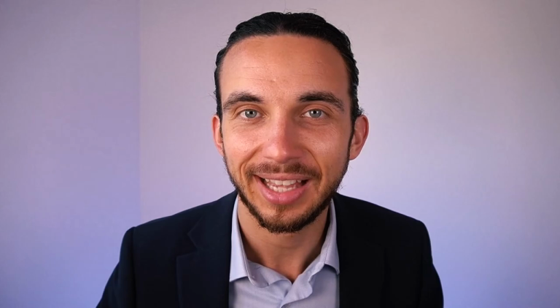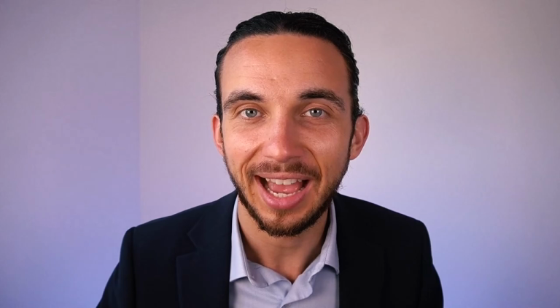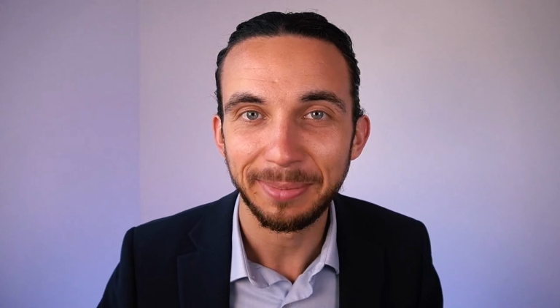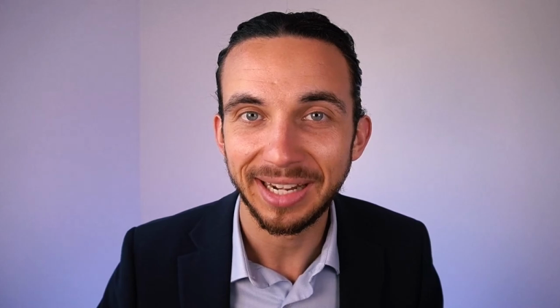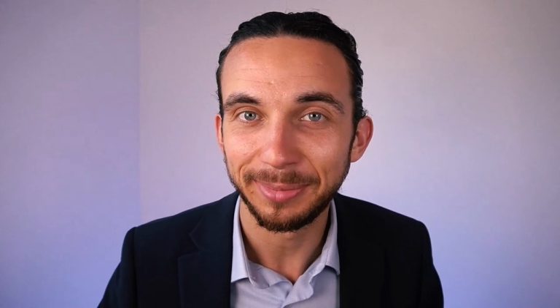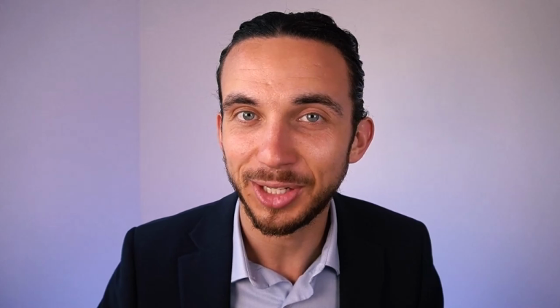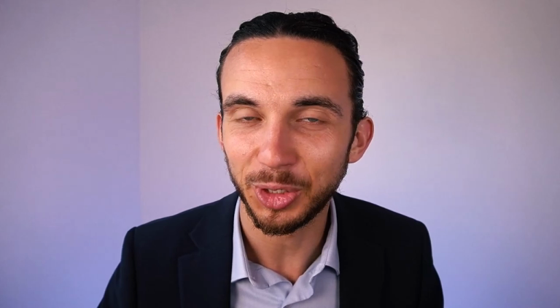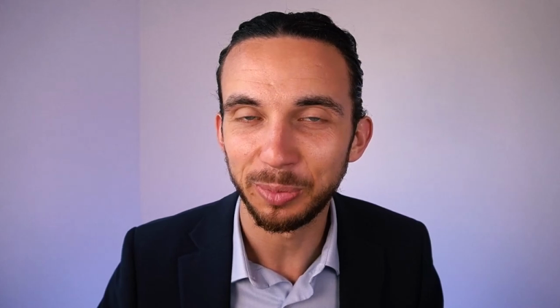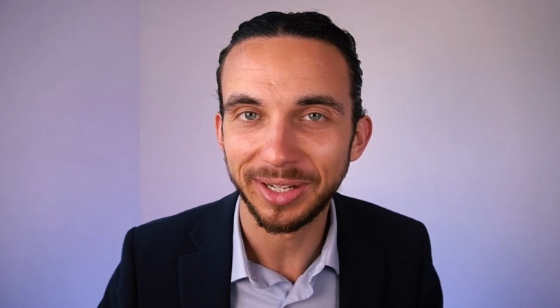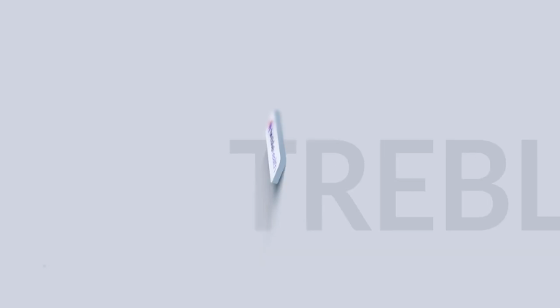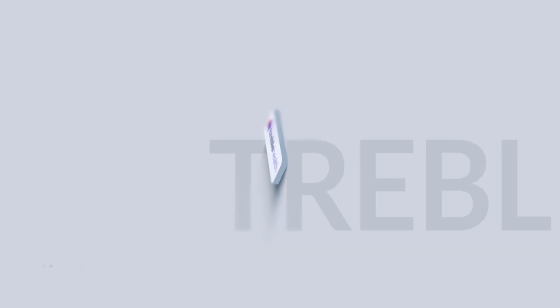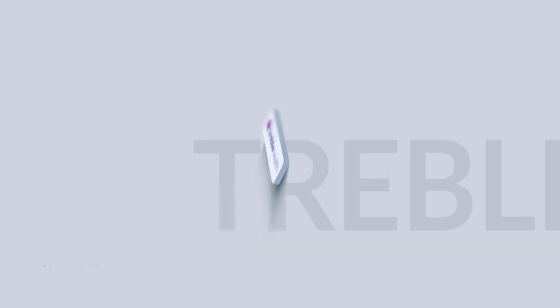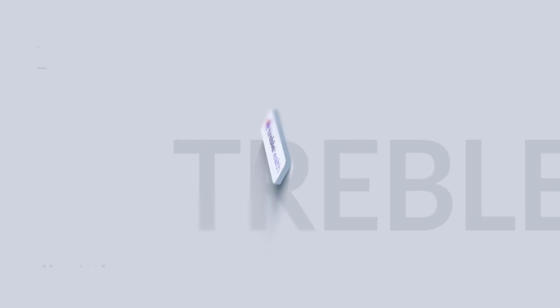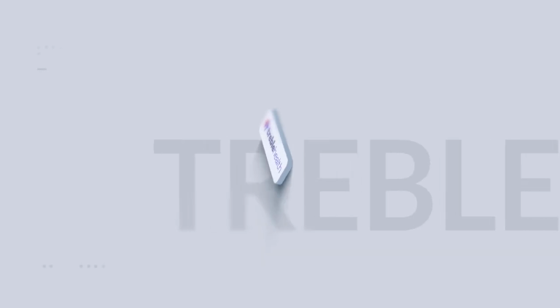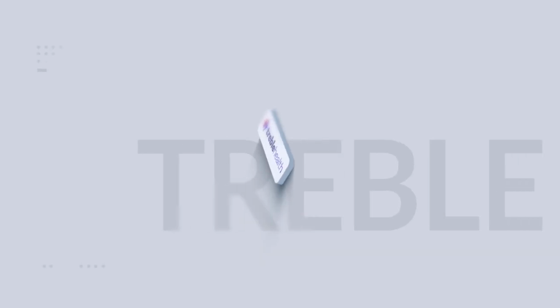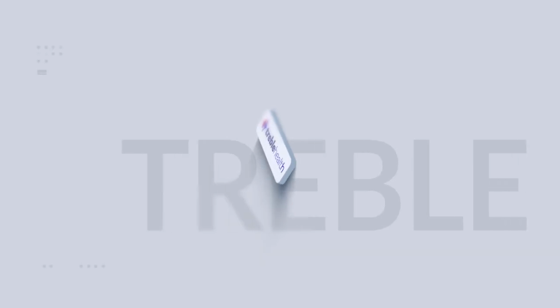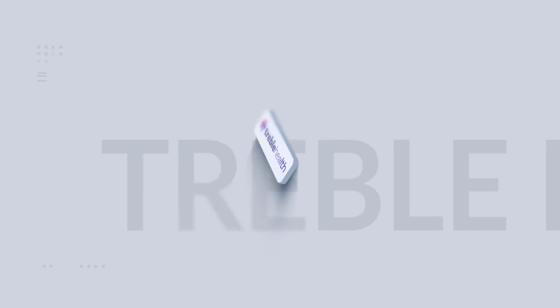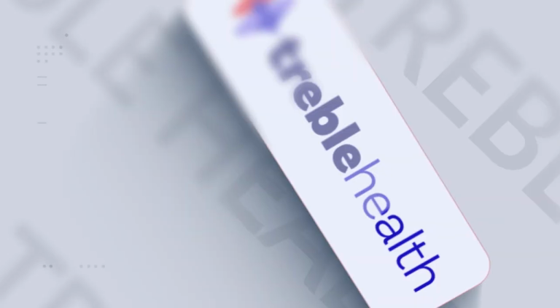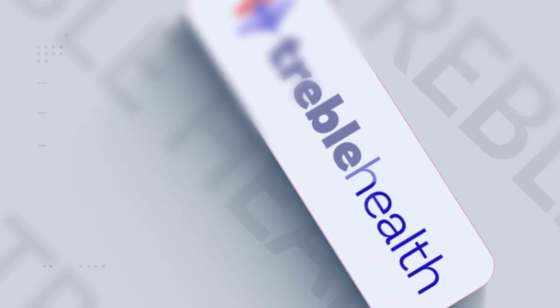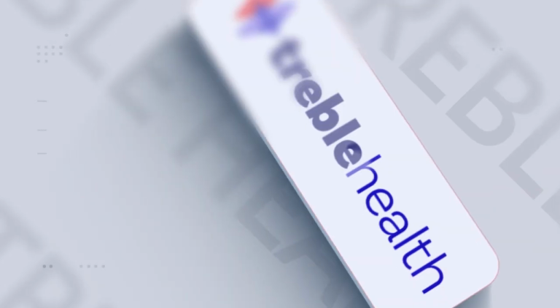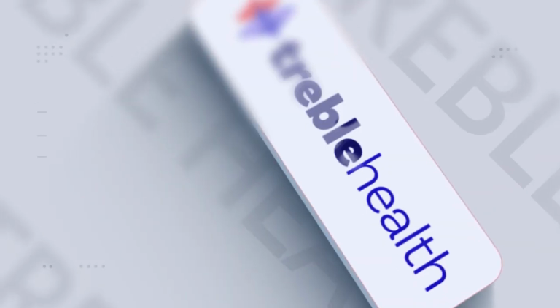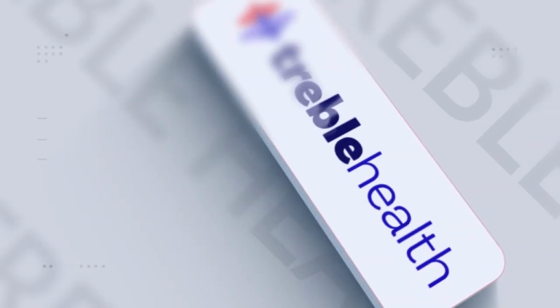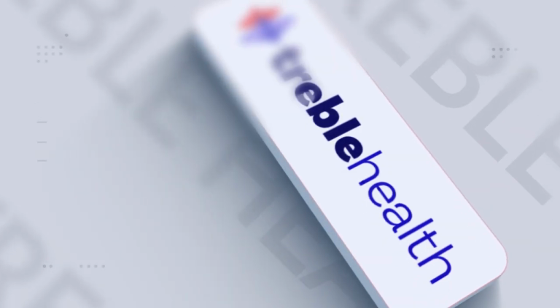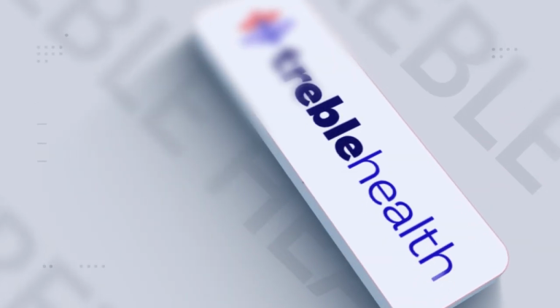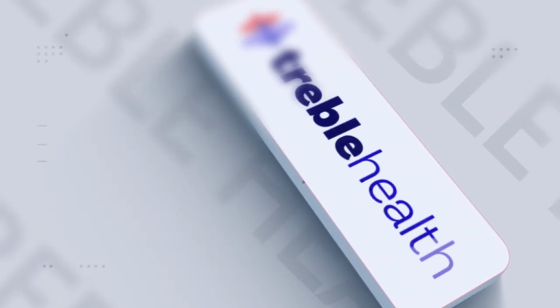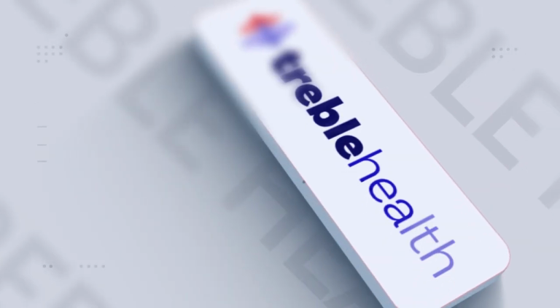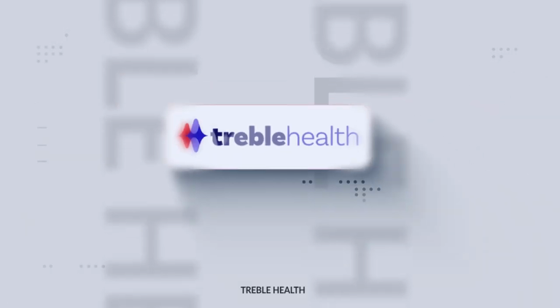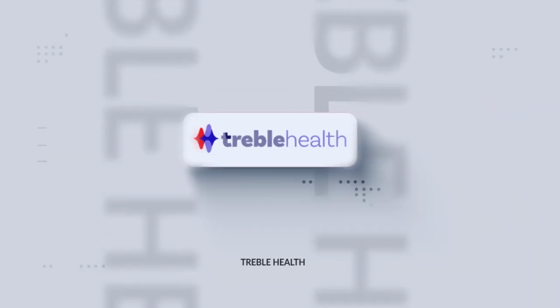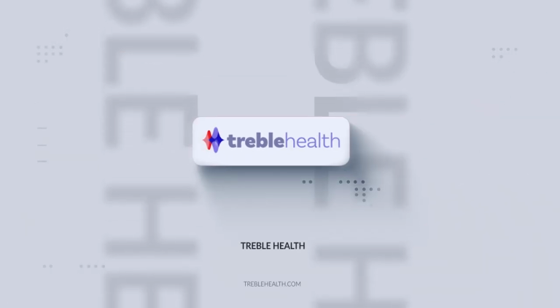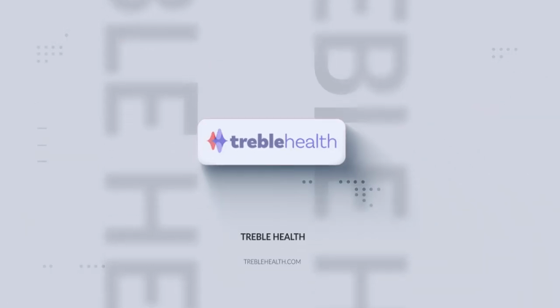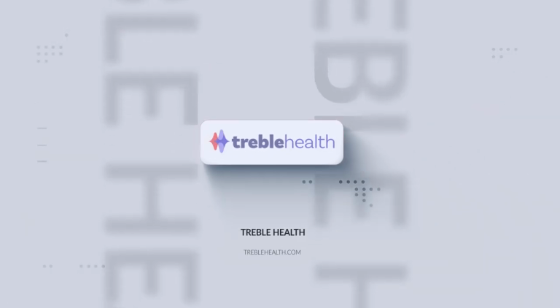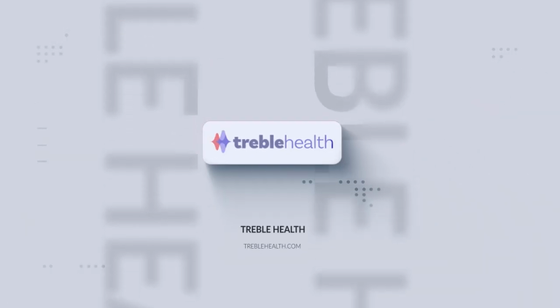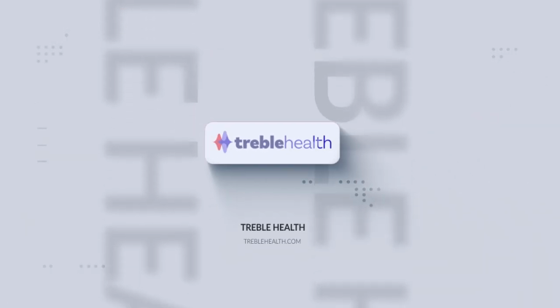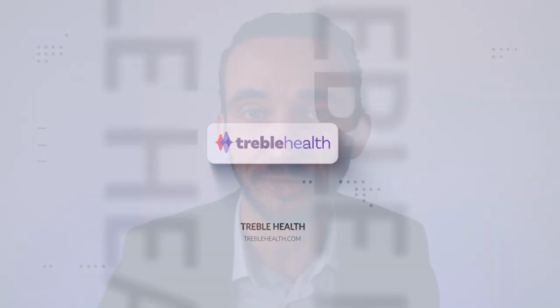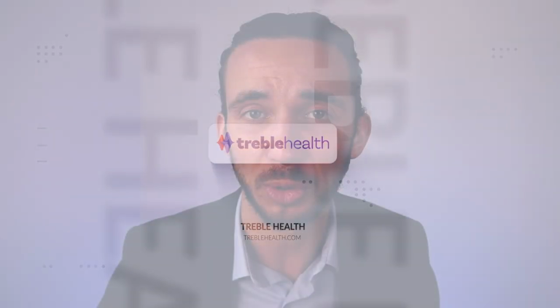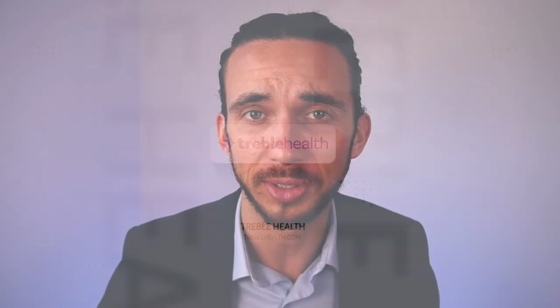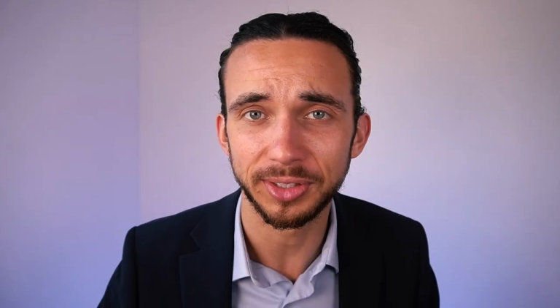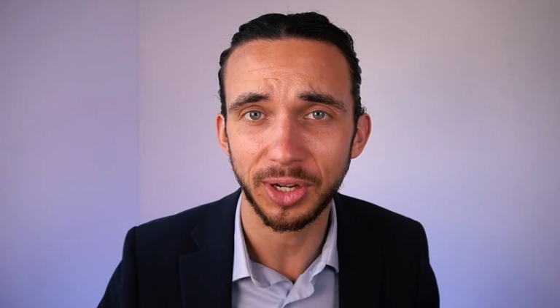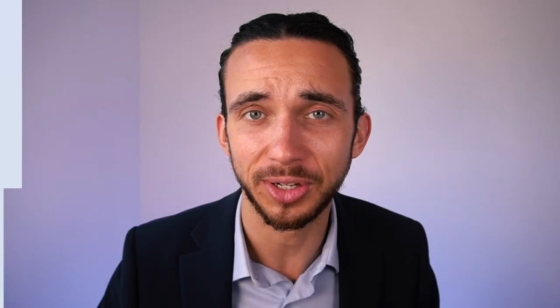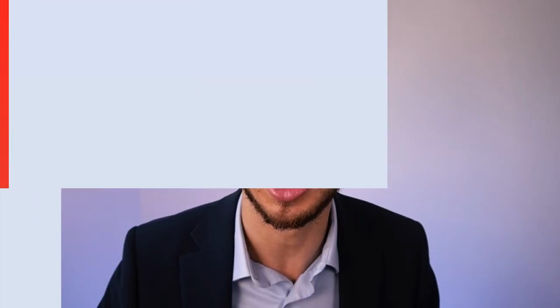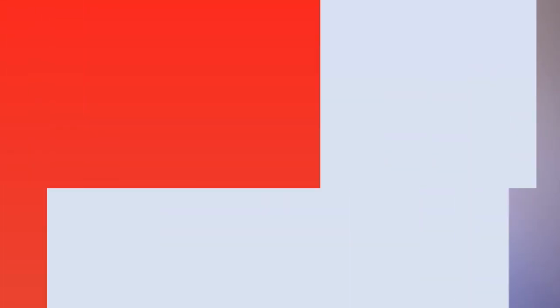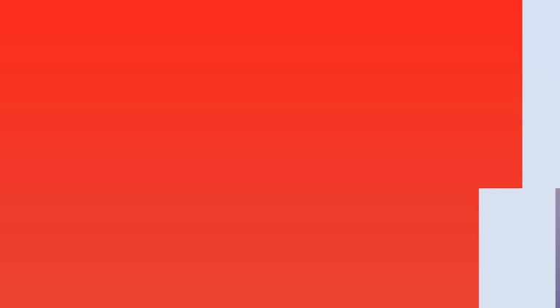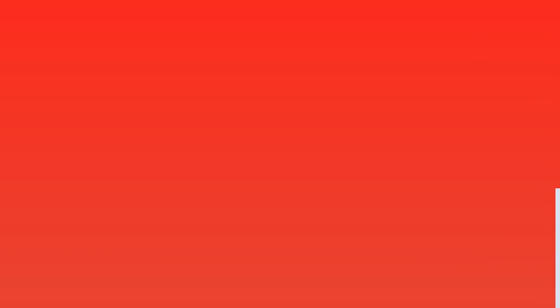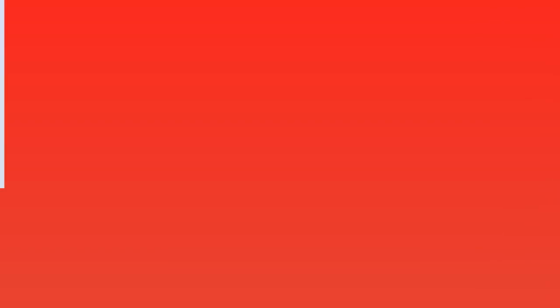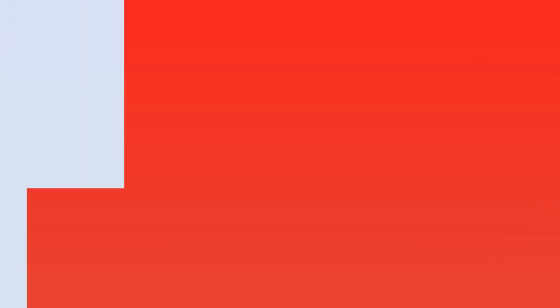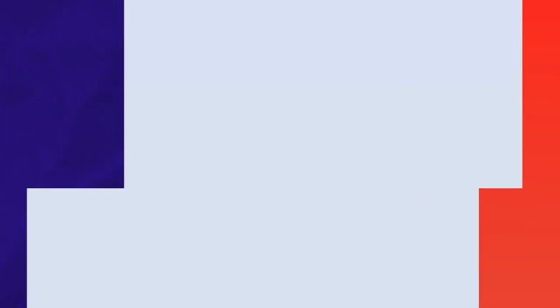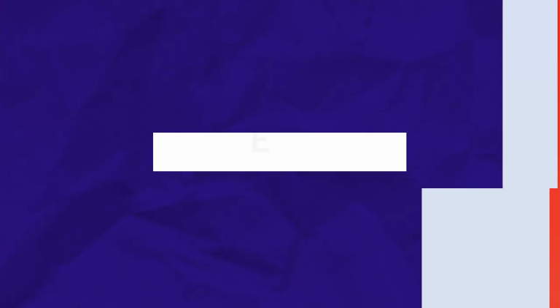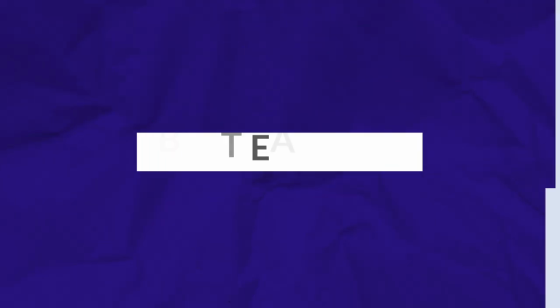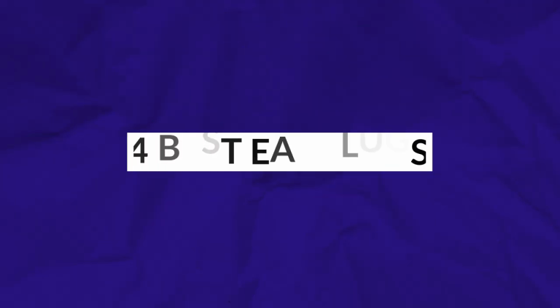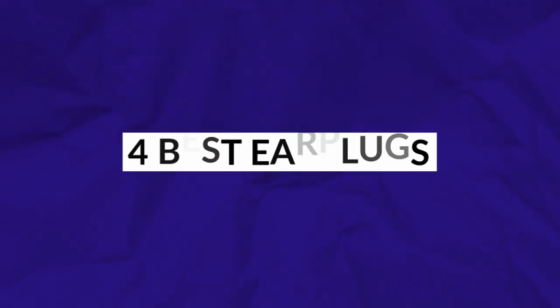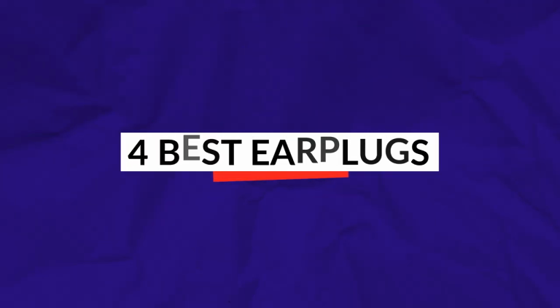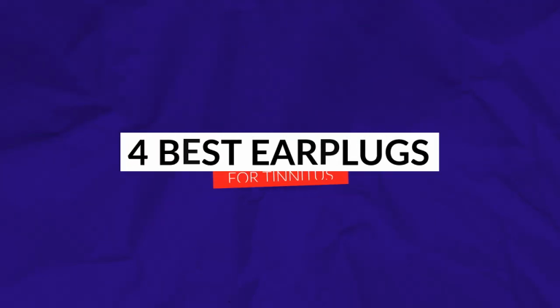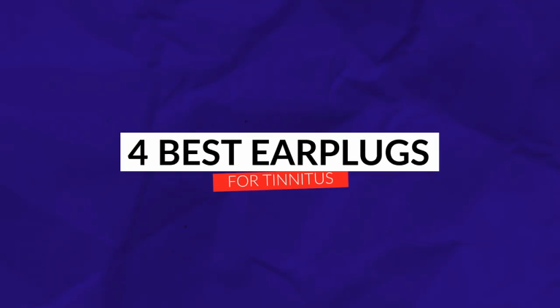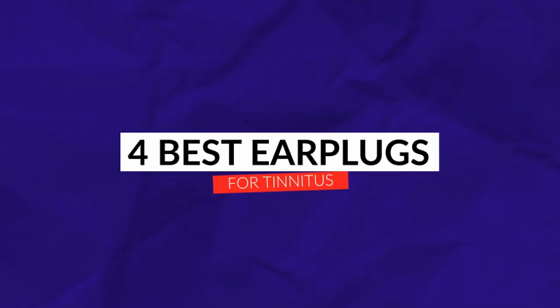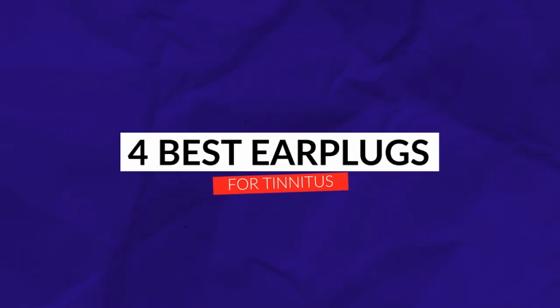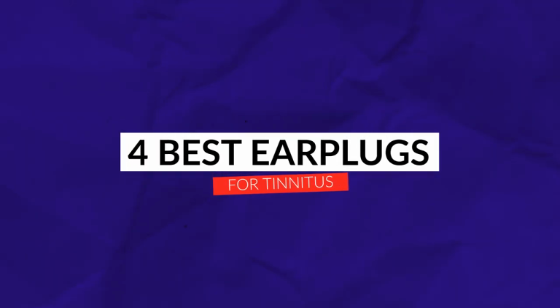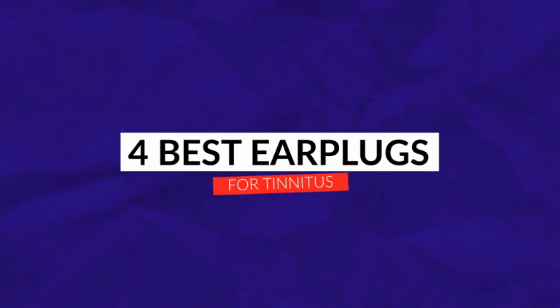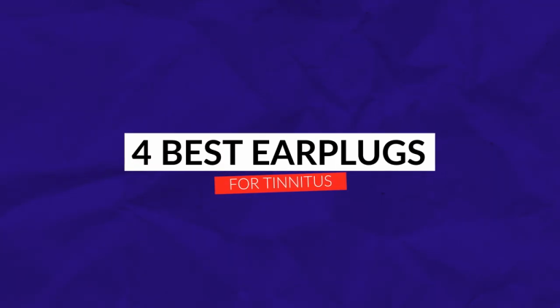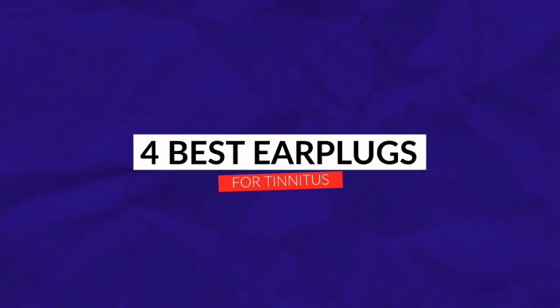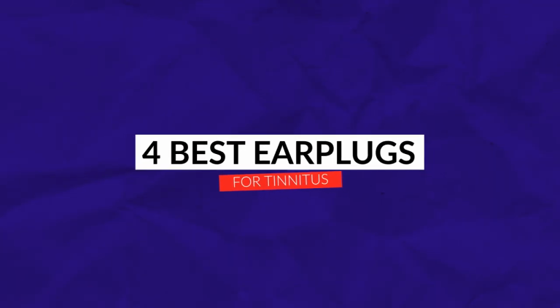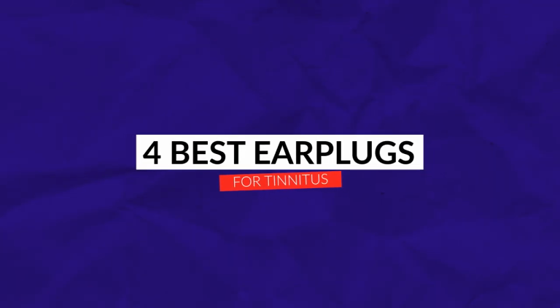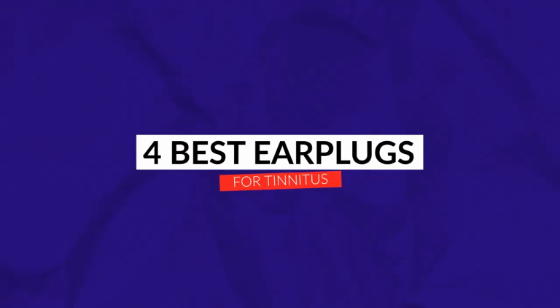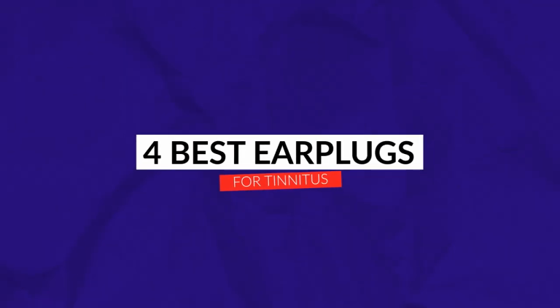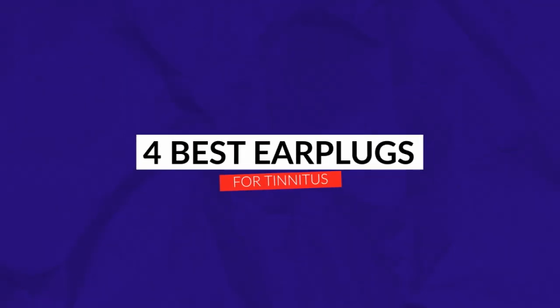Hi, my name is Dr. Ben Thompson with TrebleHealth.com. Today's video will focus on the four best earplugs for tinnitus.